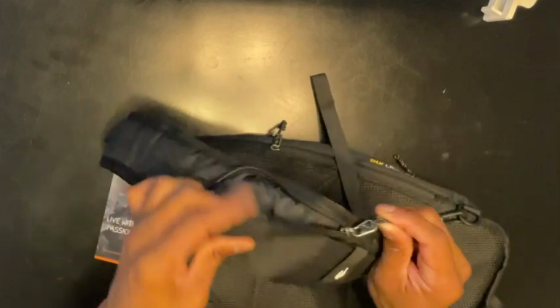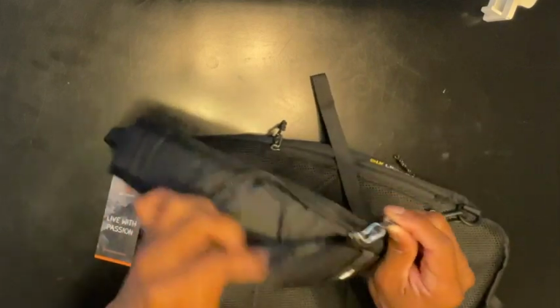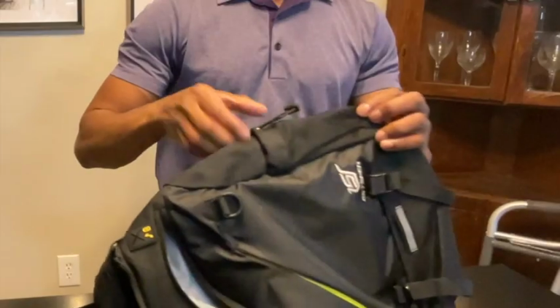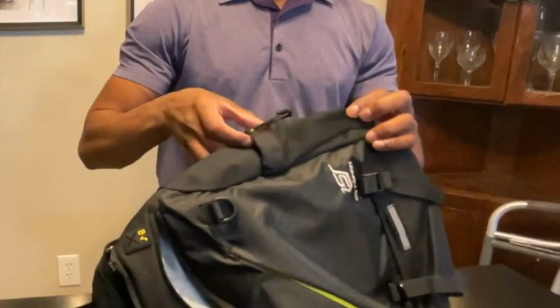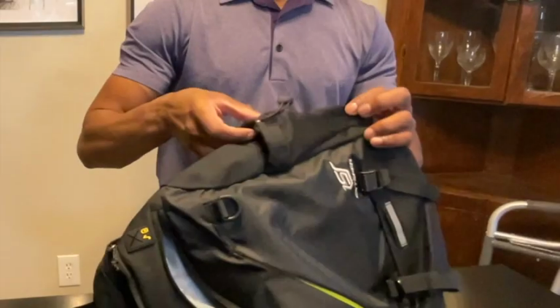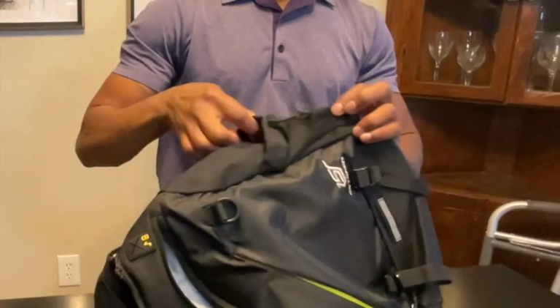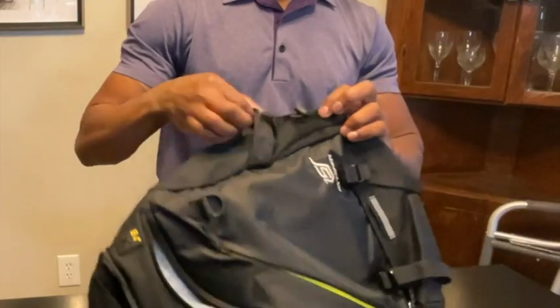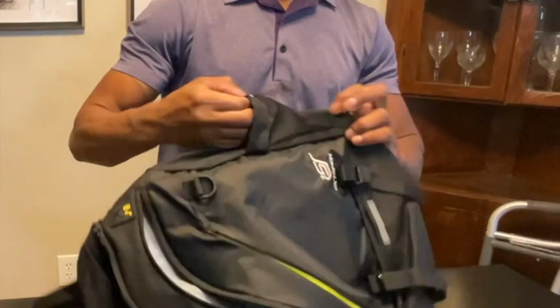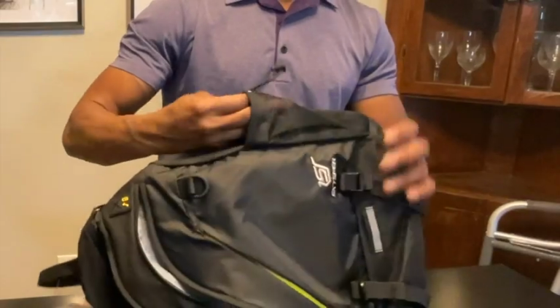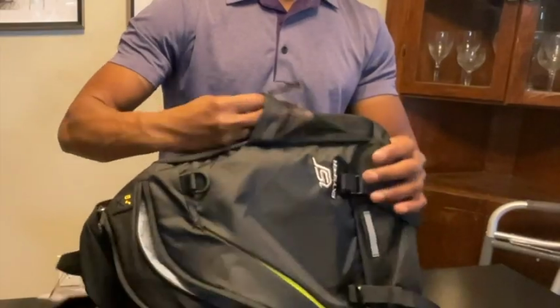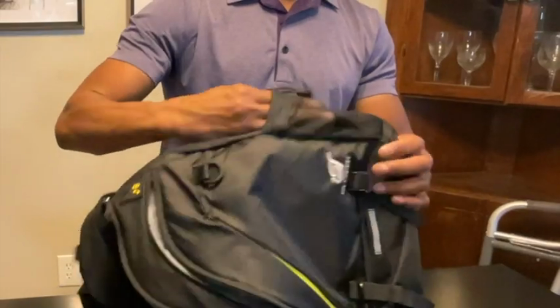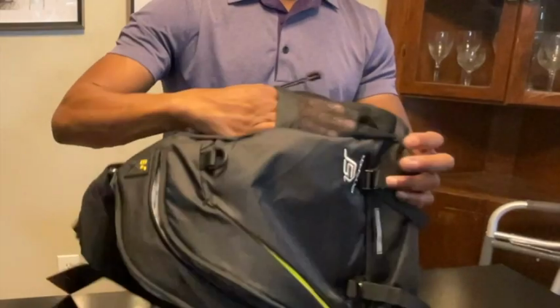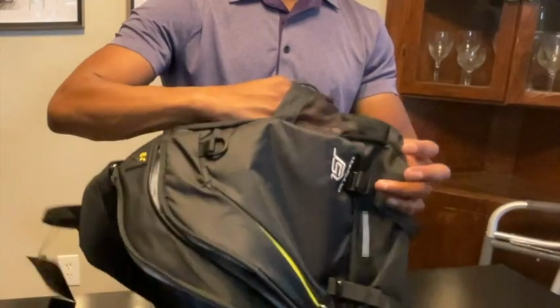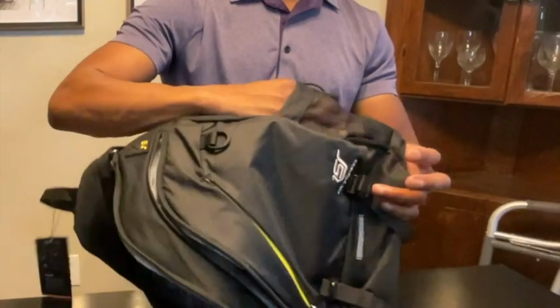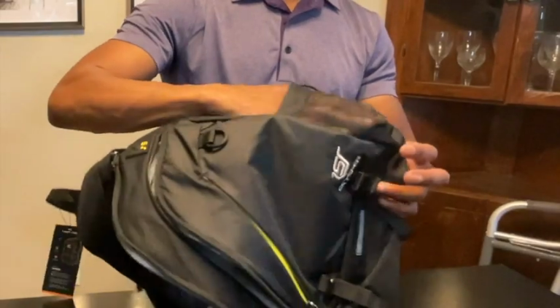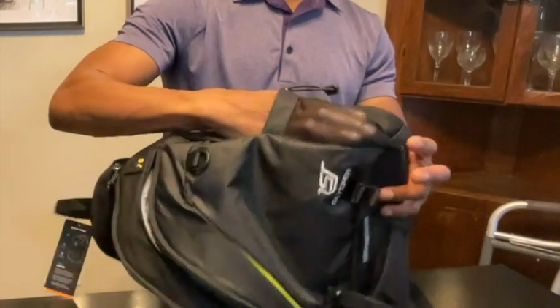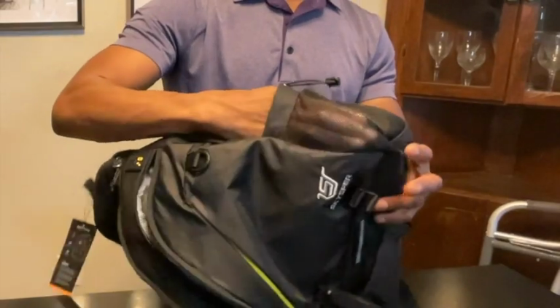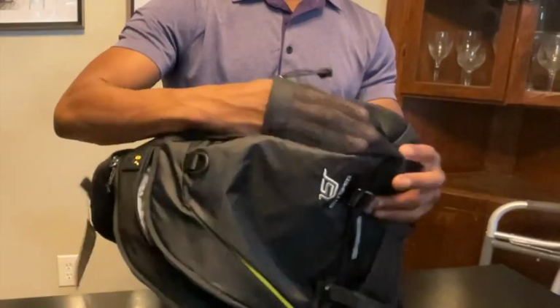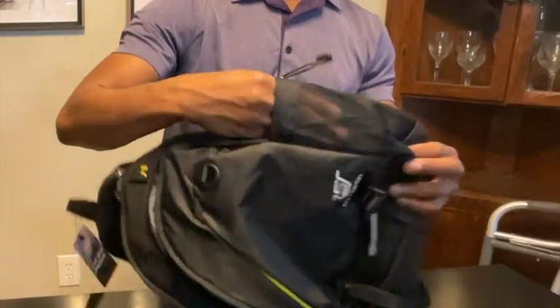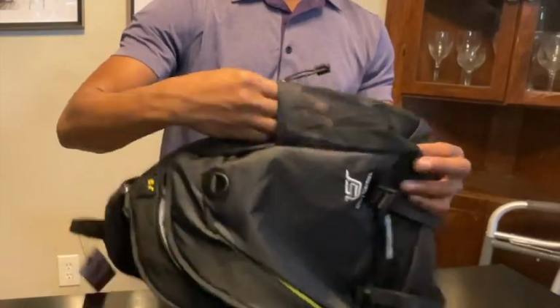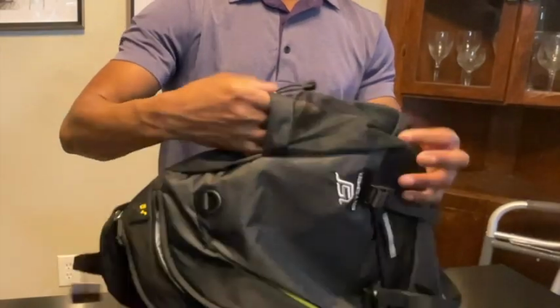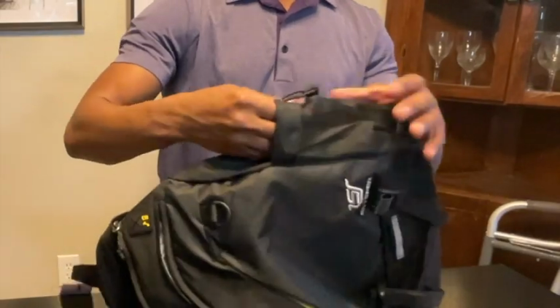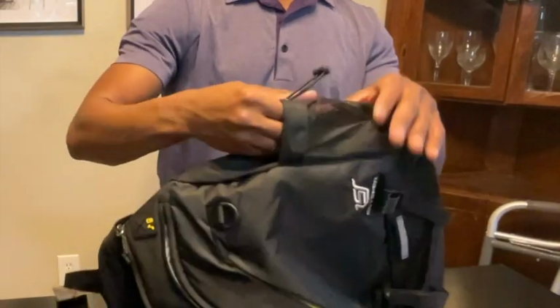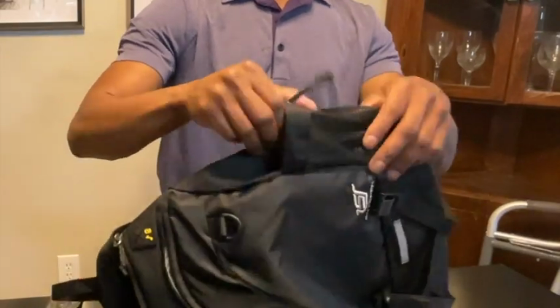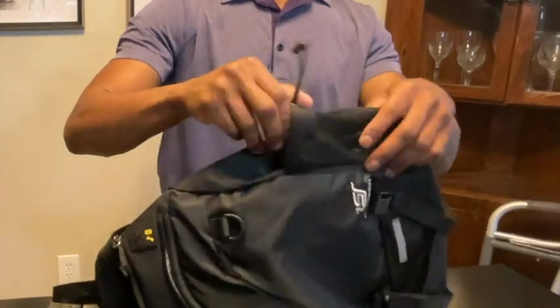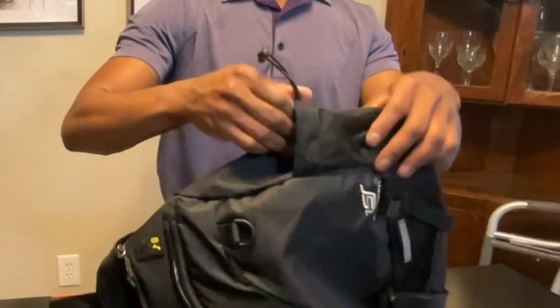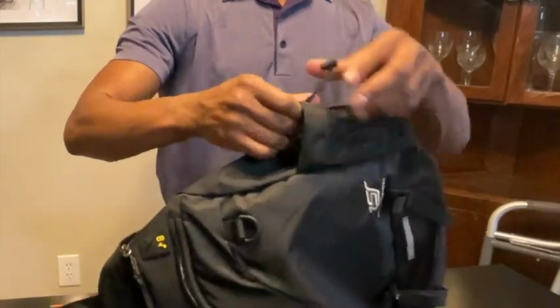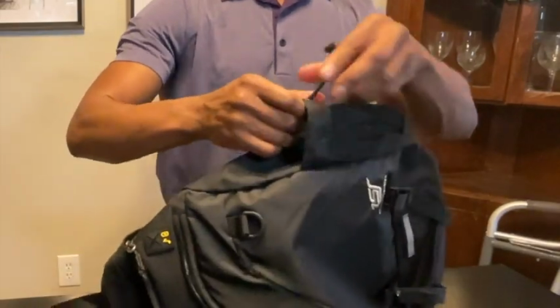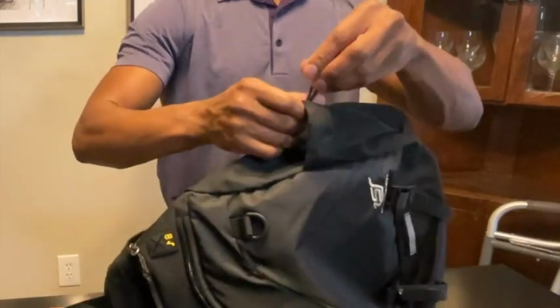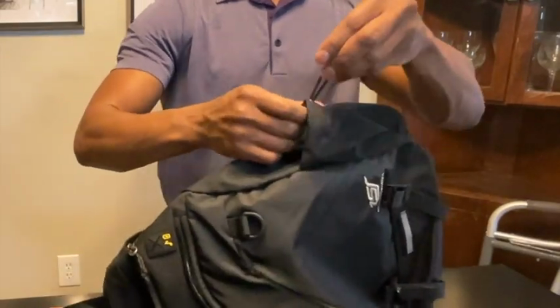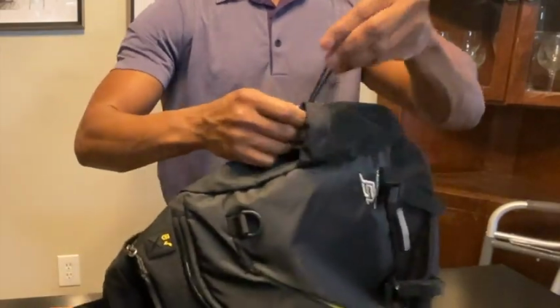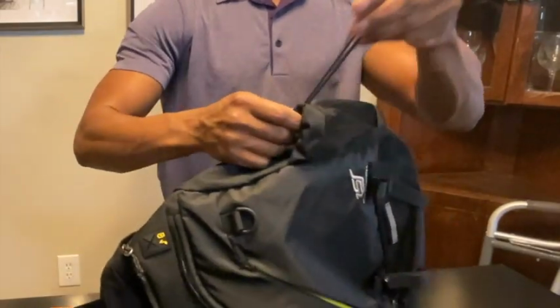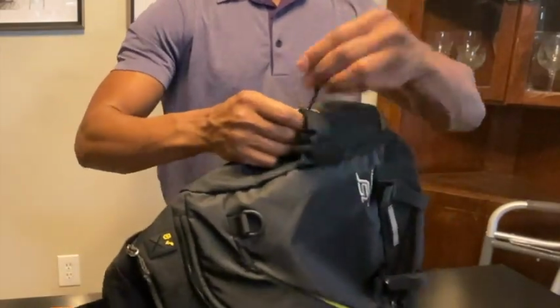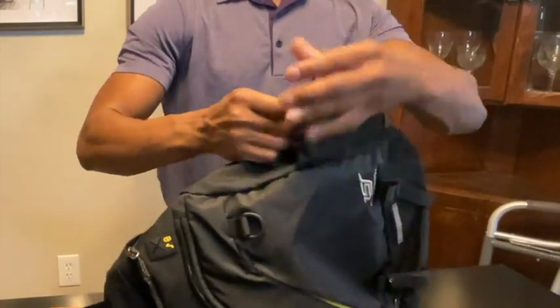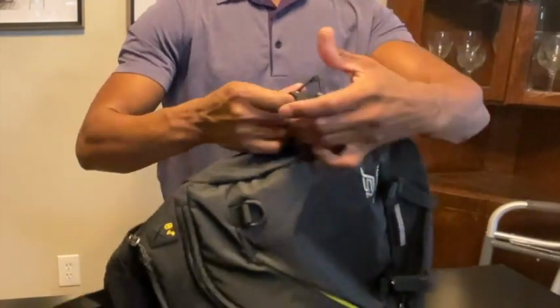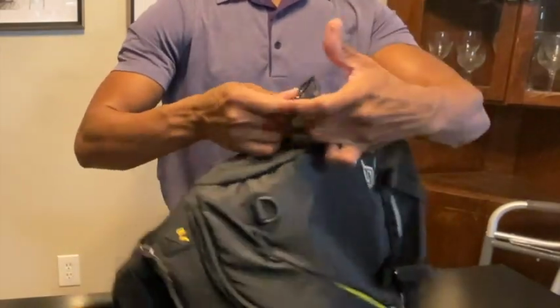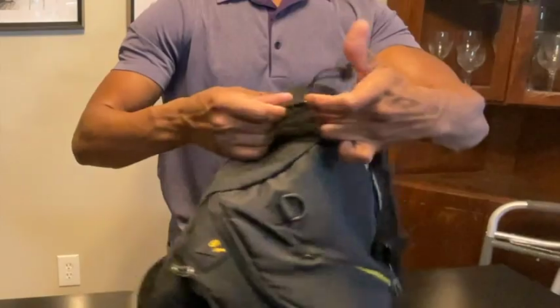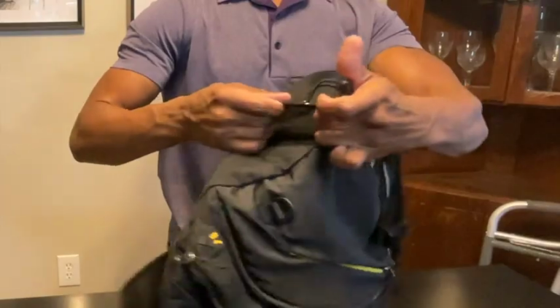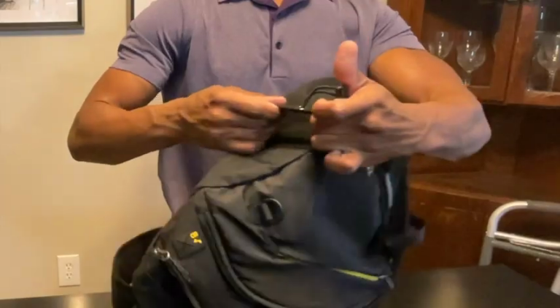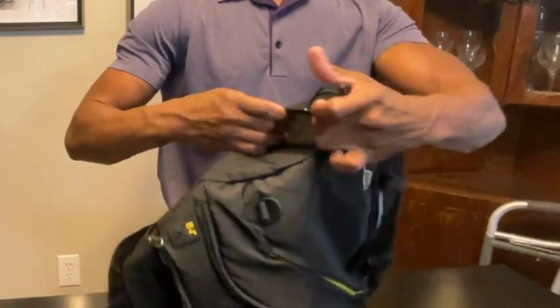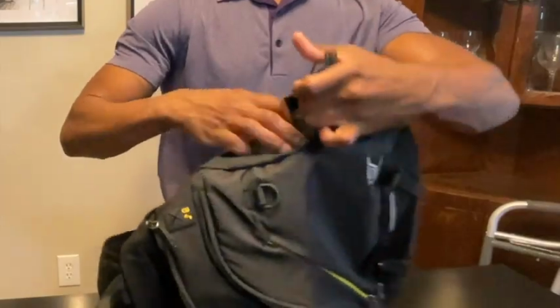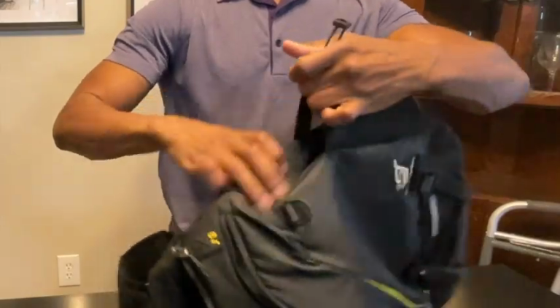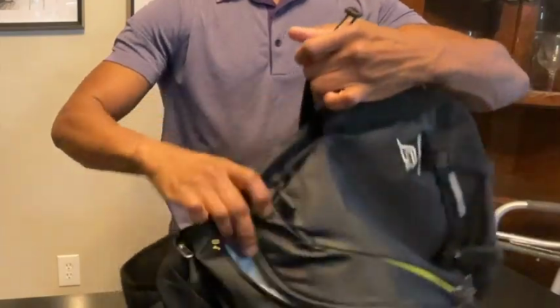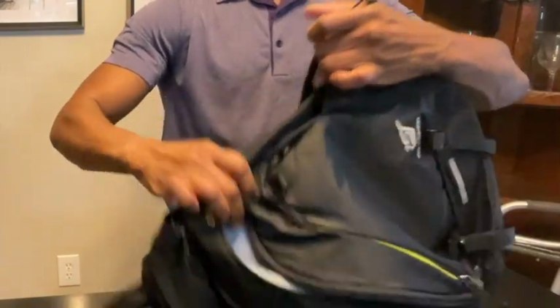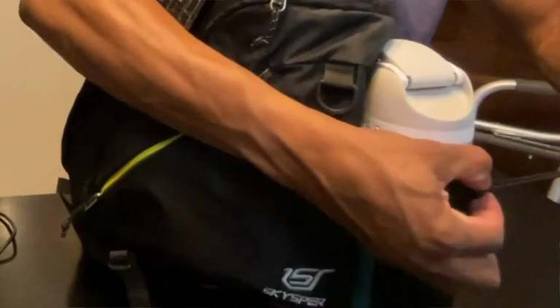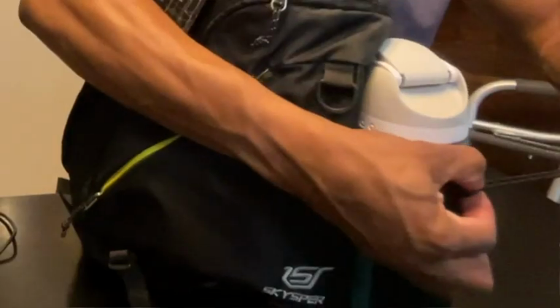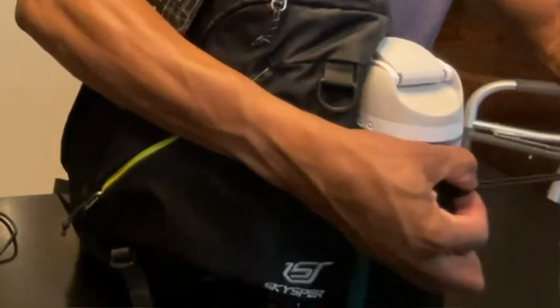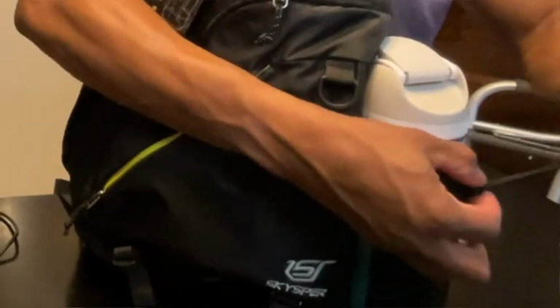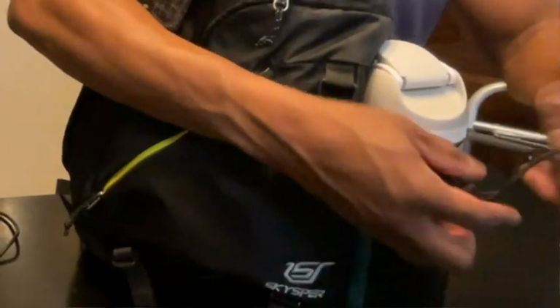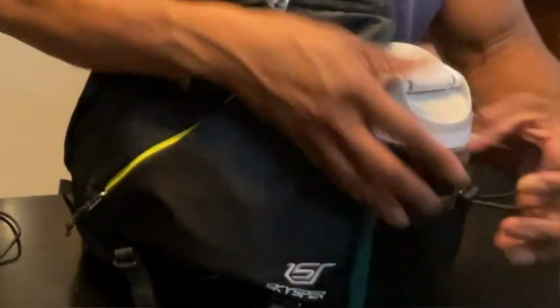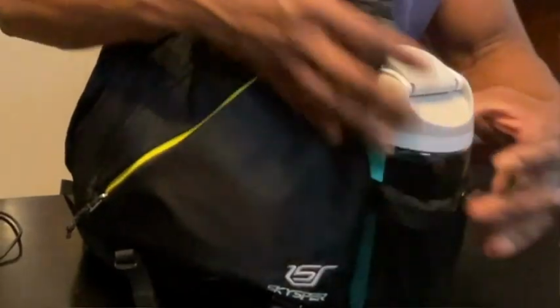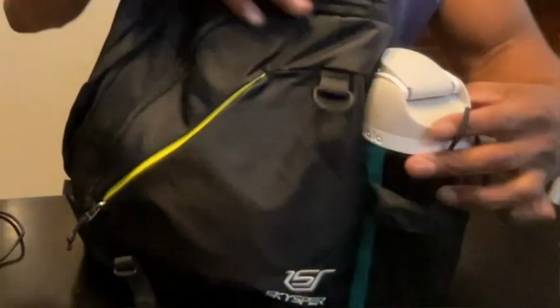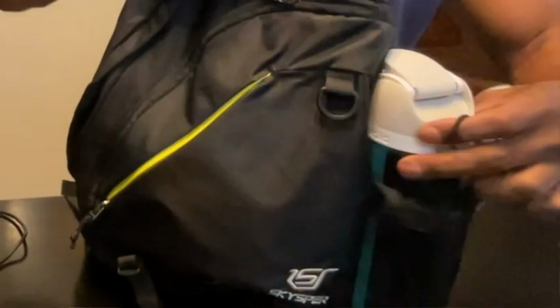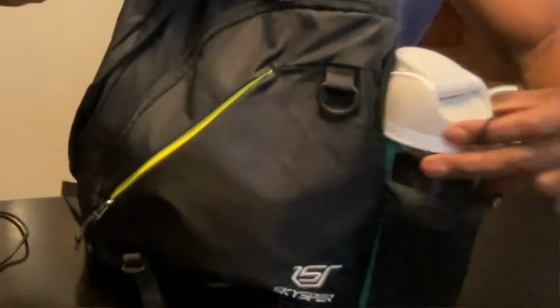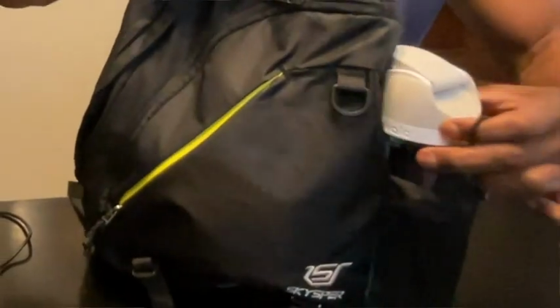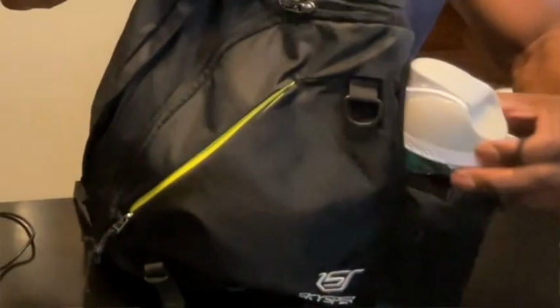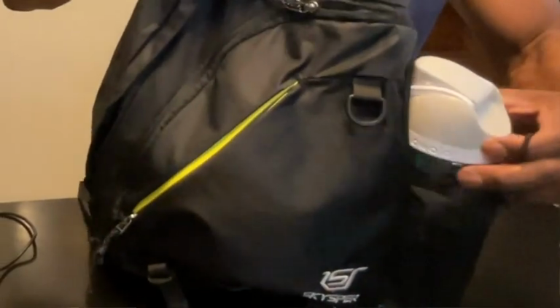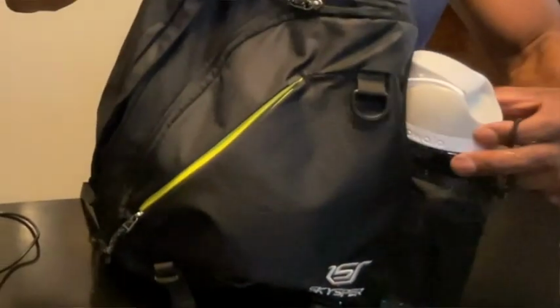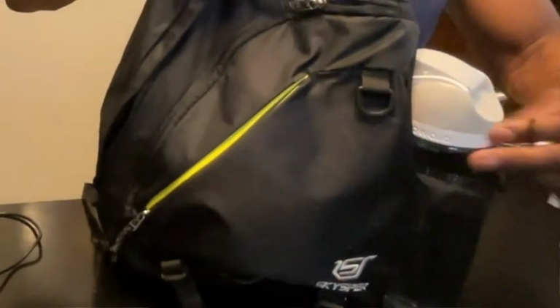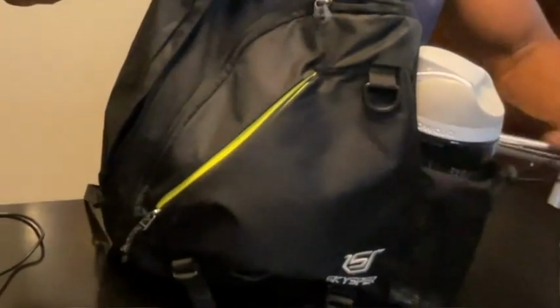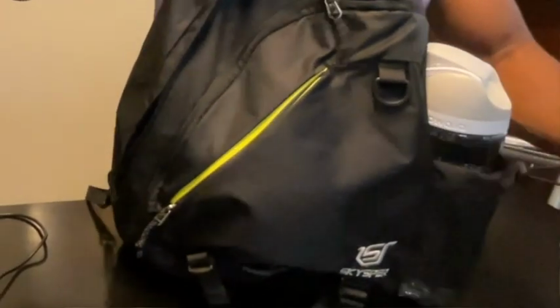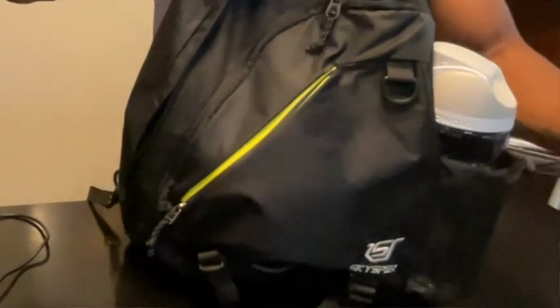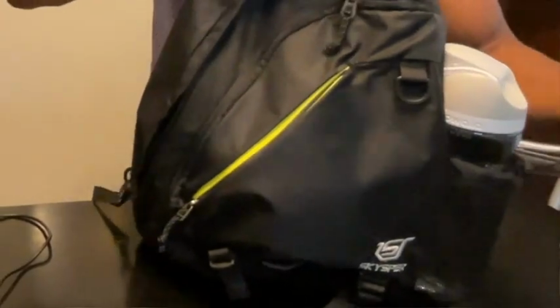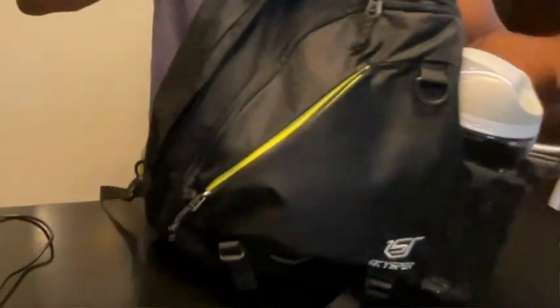It does have some nice pockets on the side that you can expand, so you can put a water bottle or something along the side here.